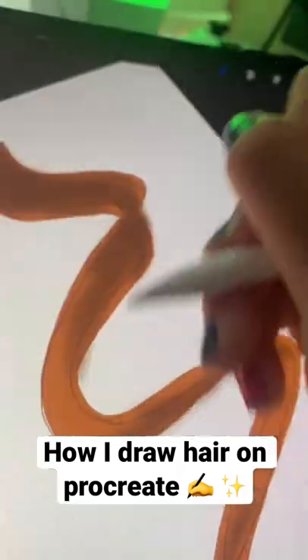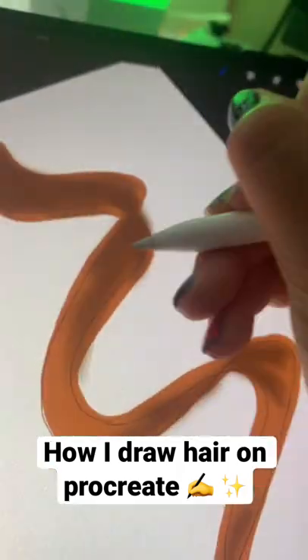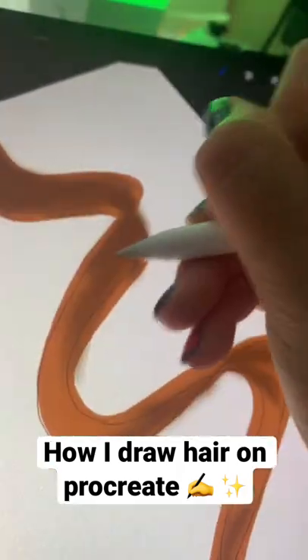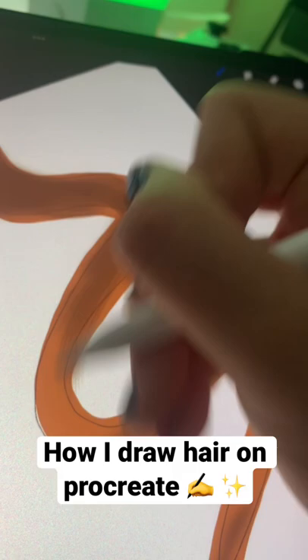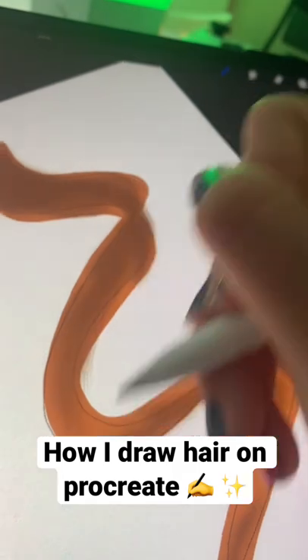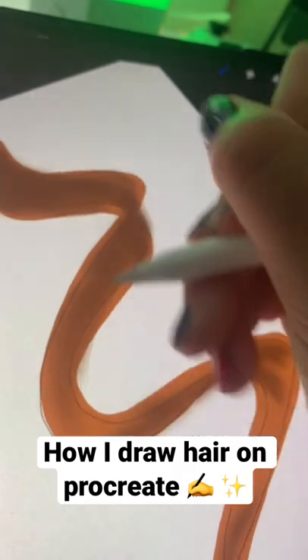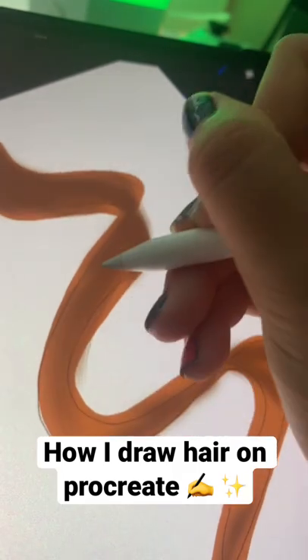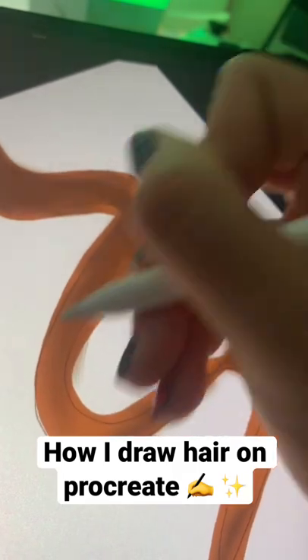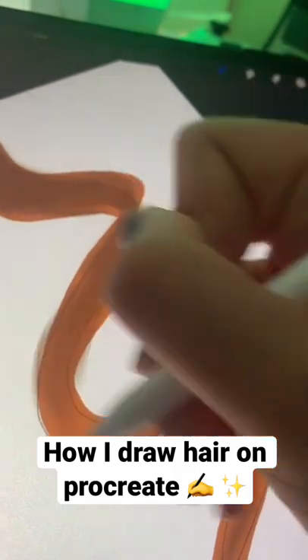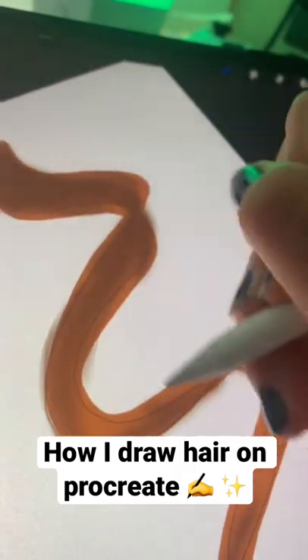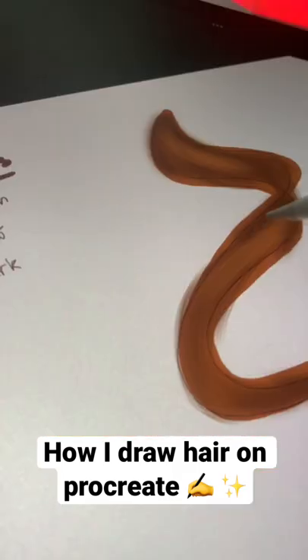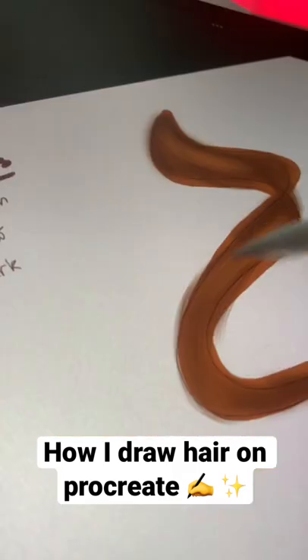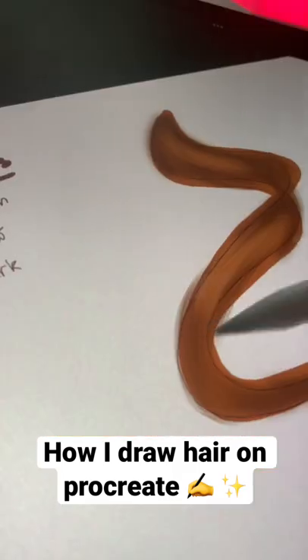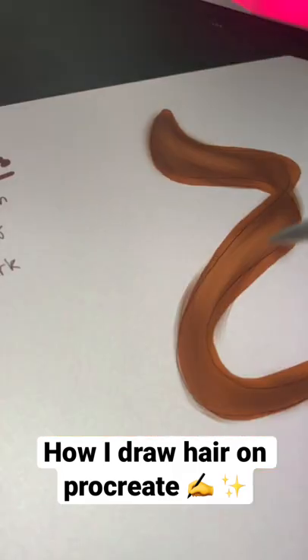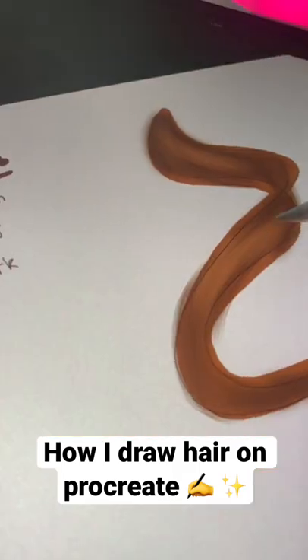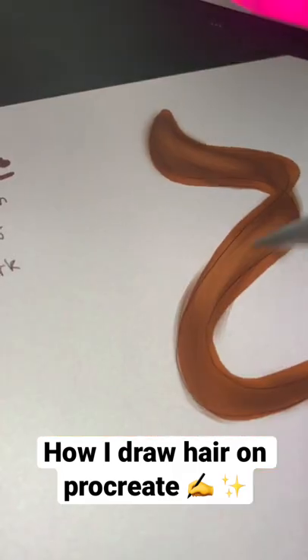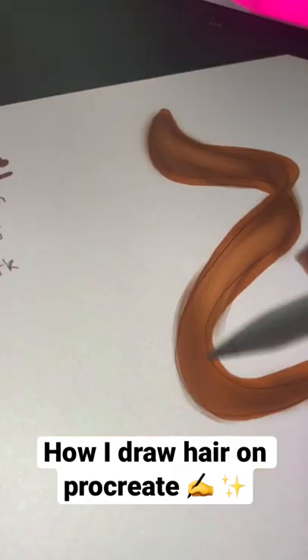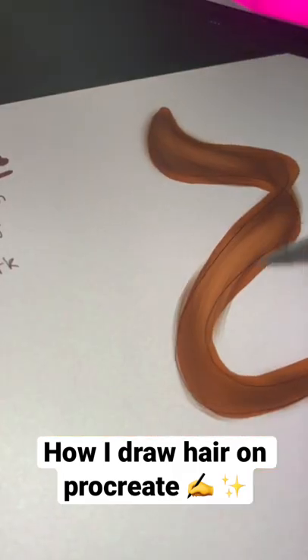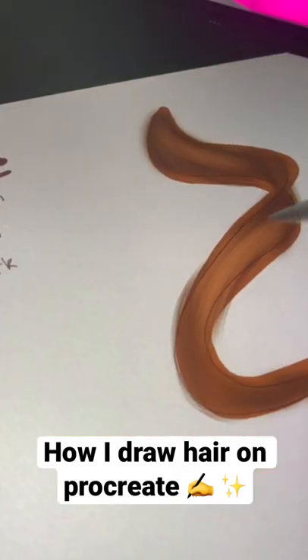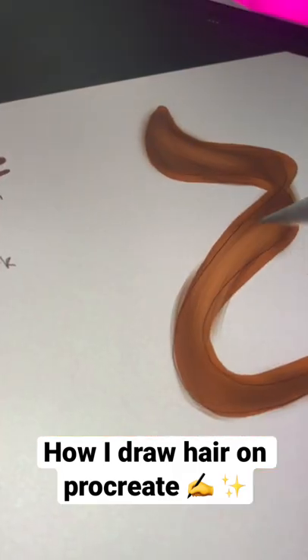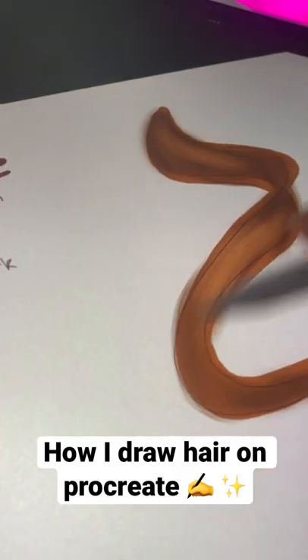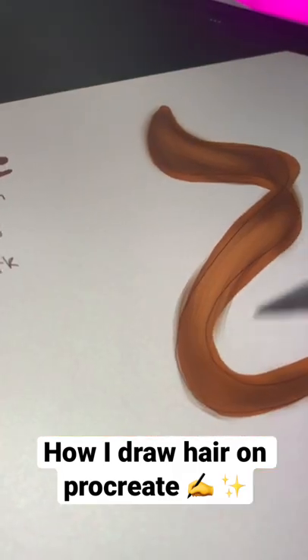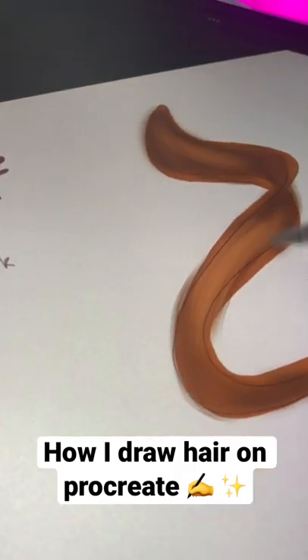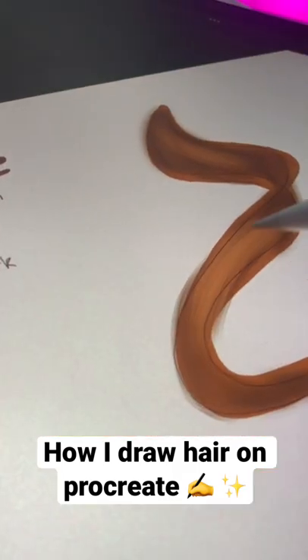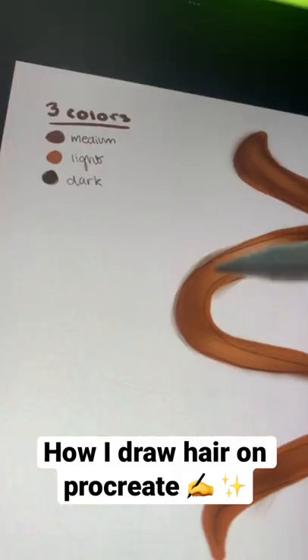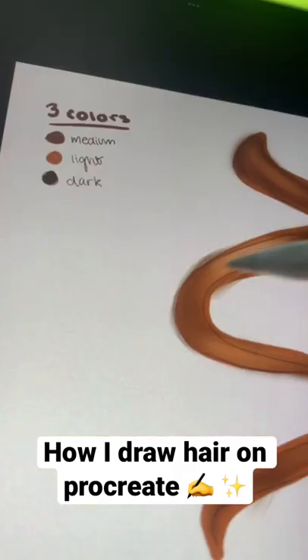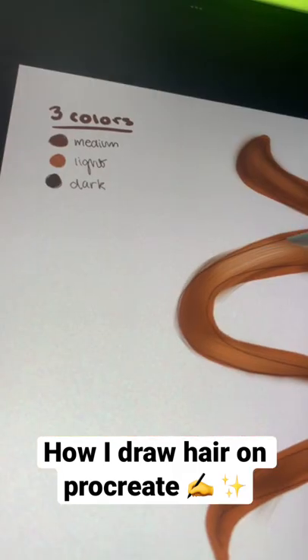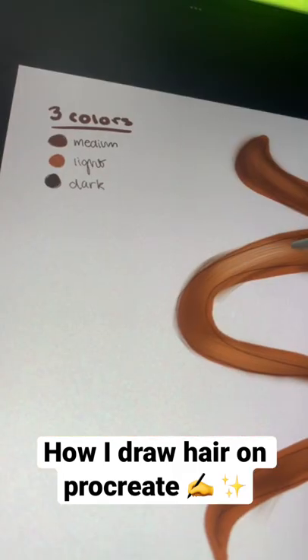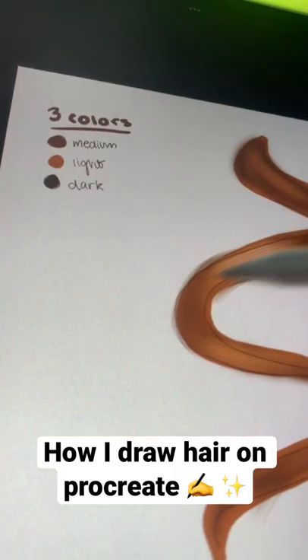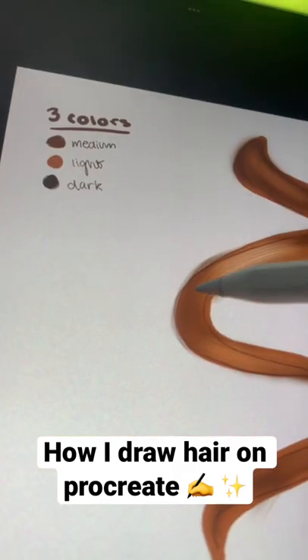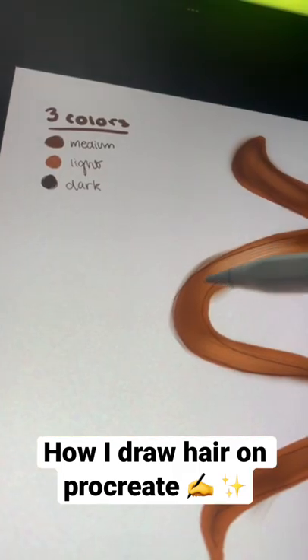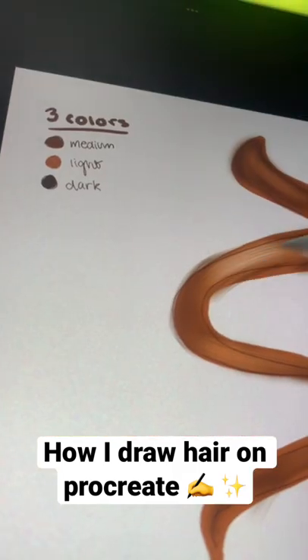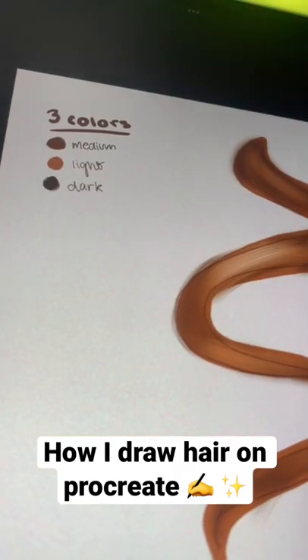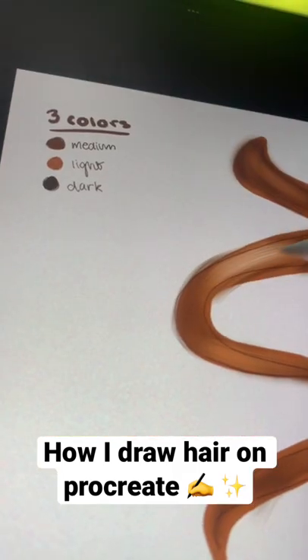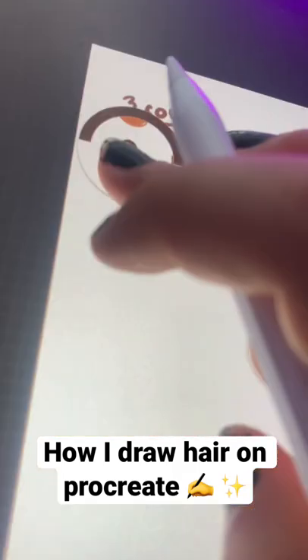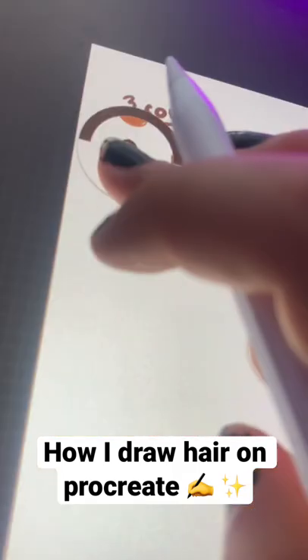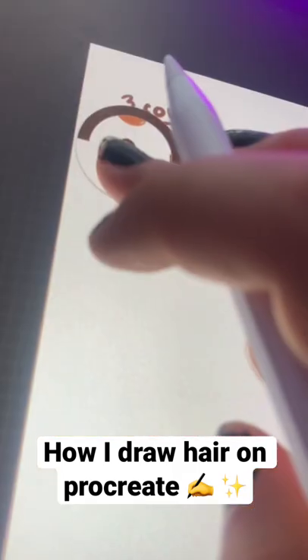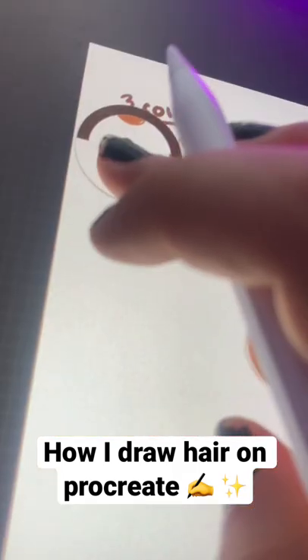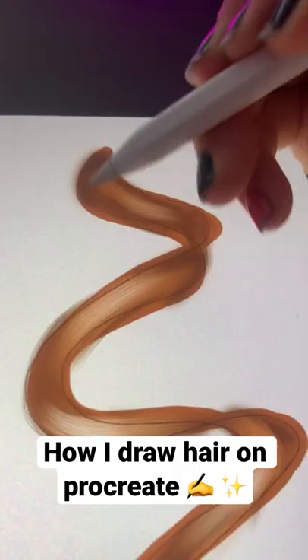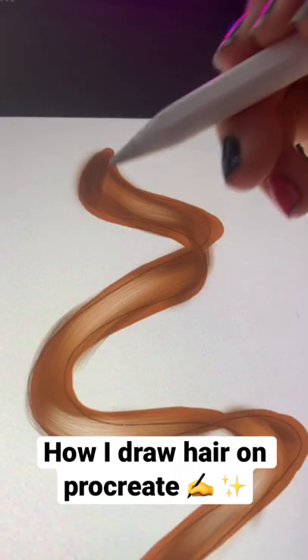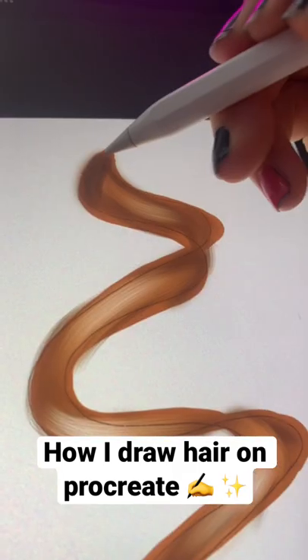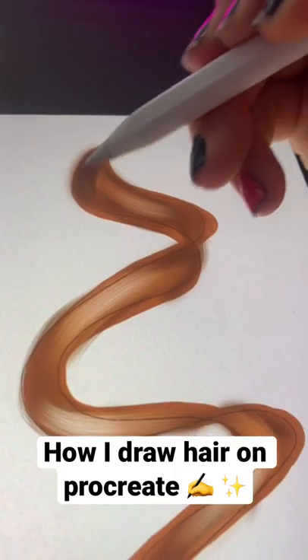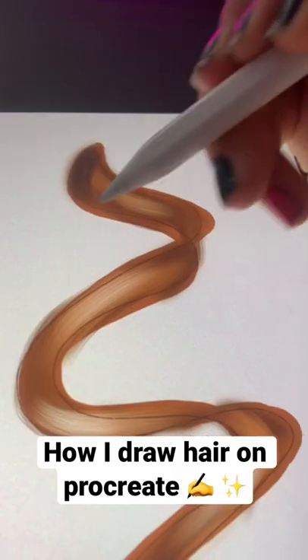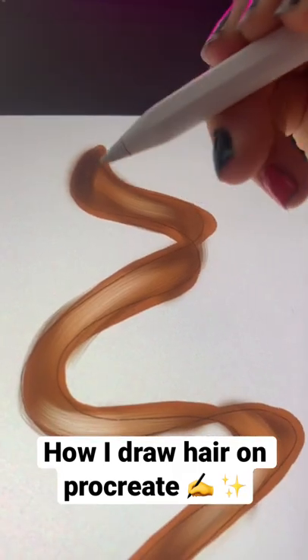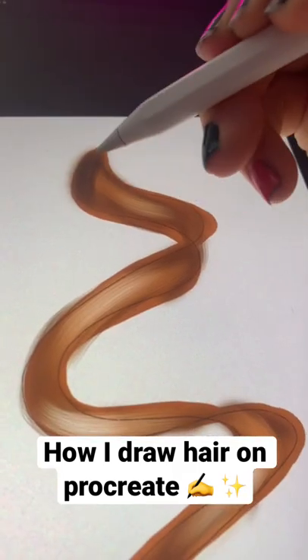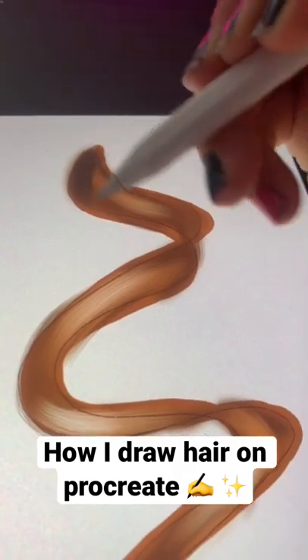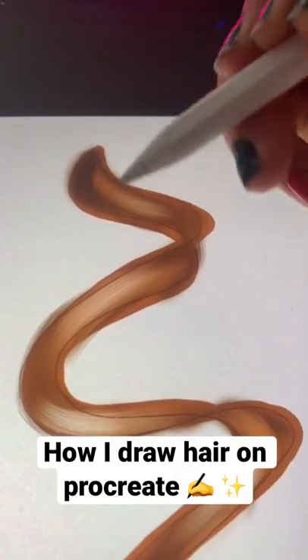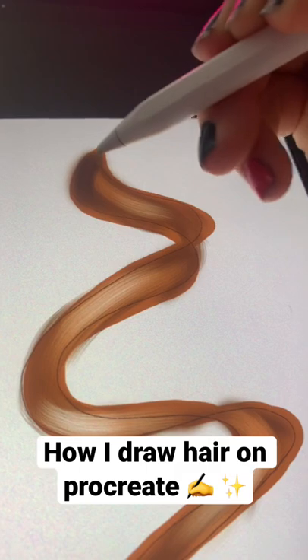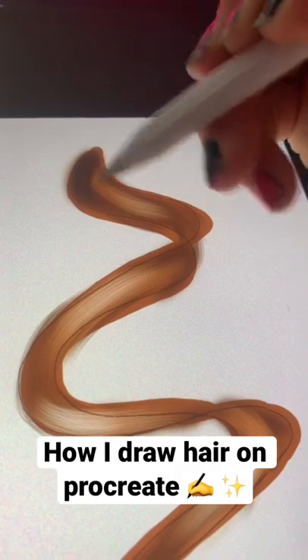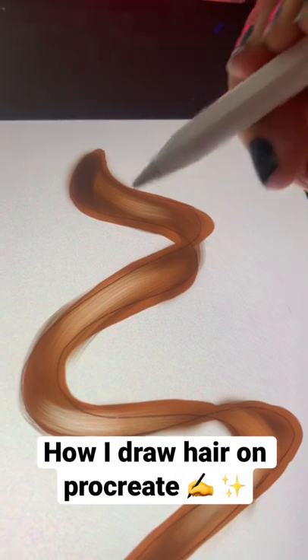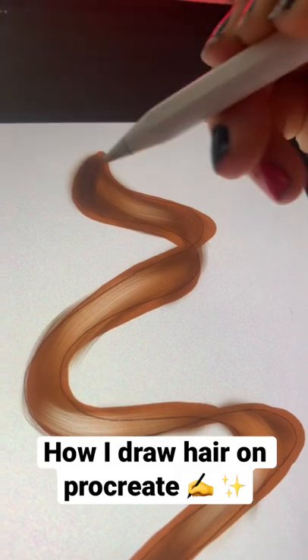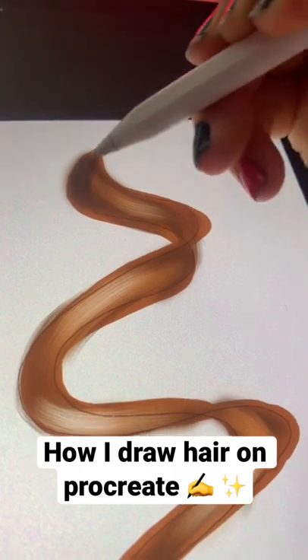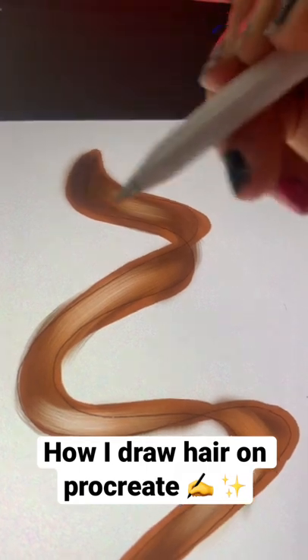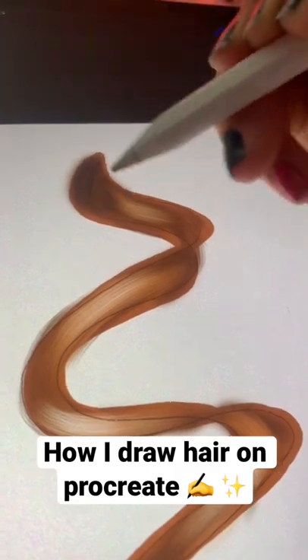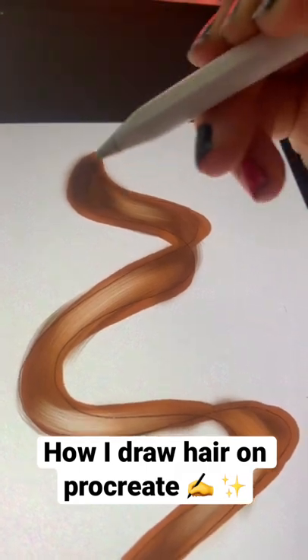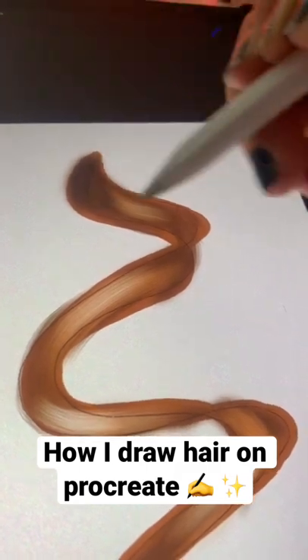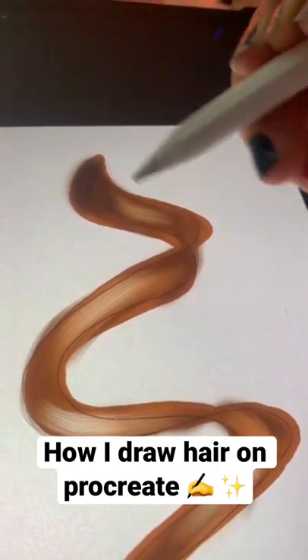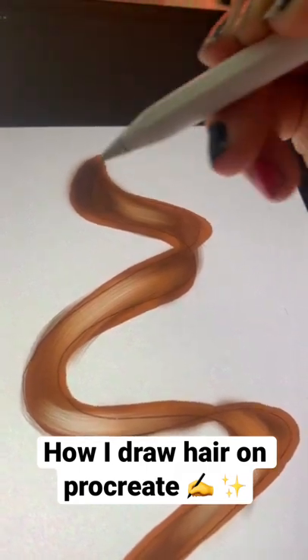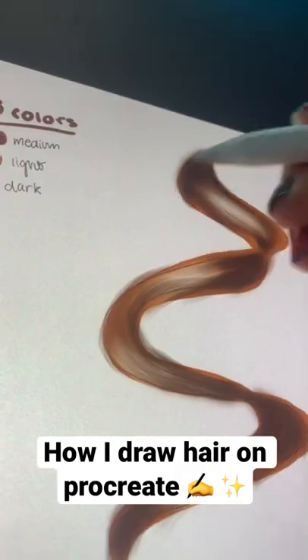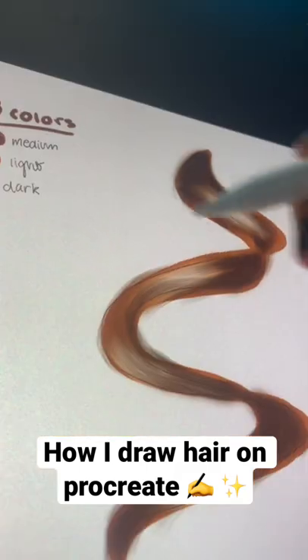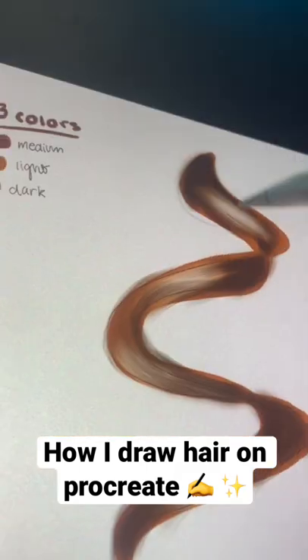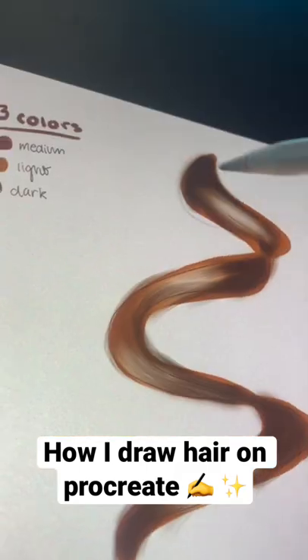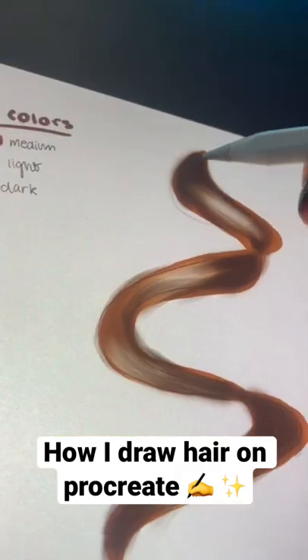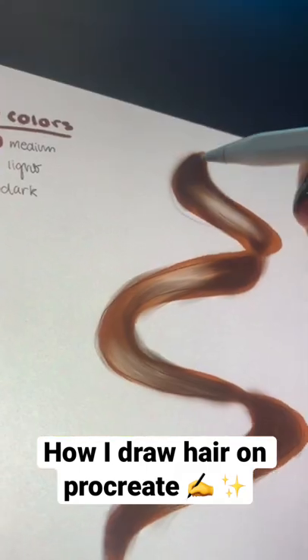Then add some shading and some highlights with the short hair brush. I also added some wisps of hair coming out of it to make it look a little bit more realistic.